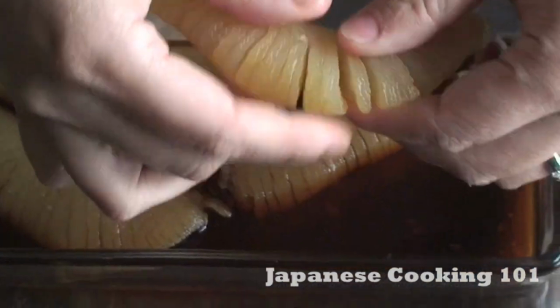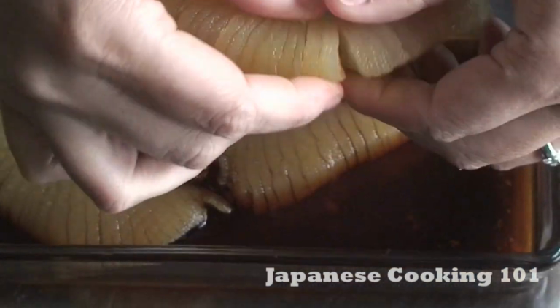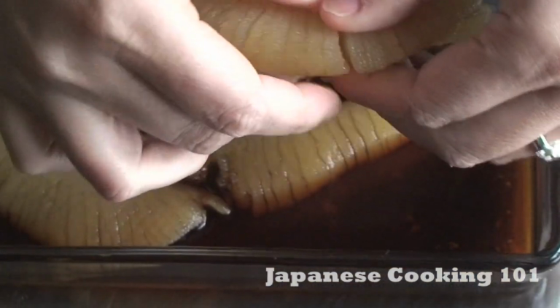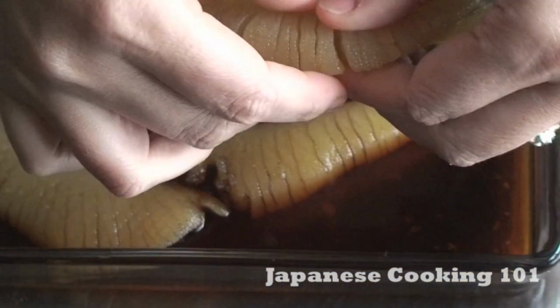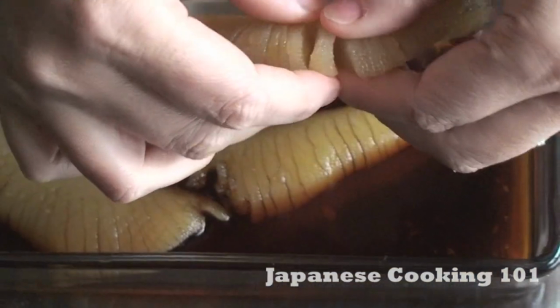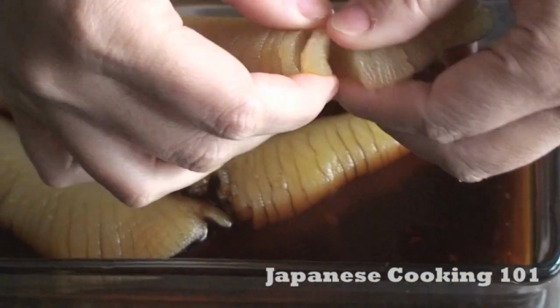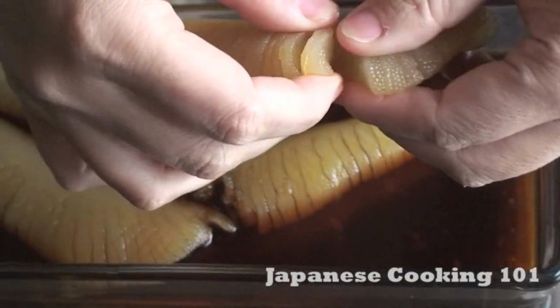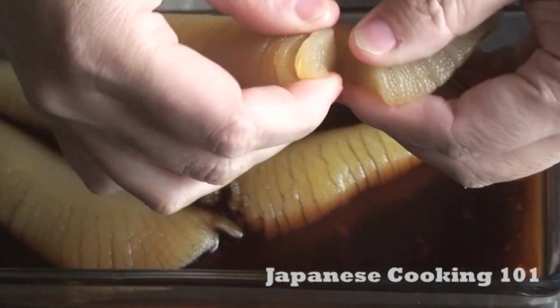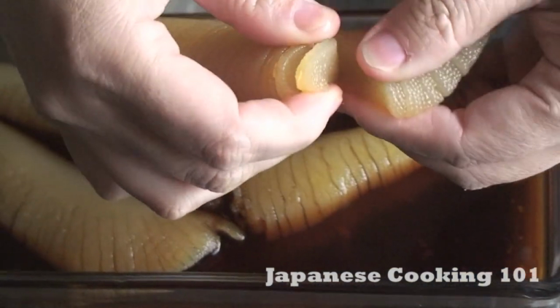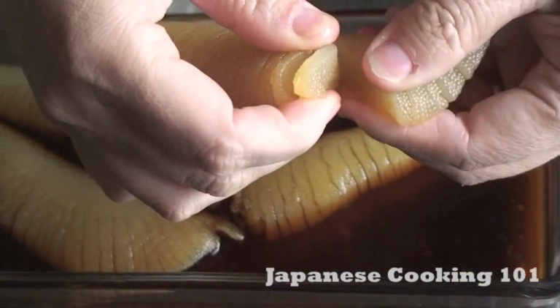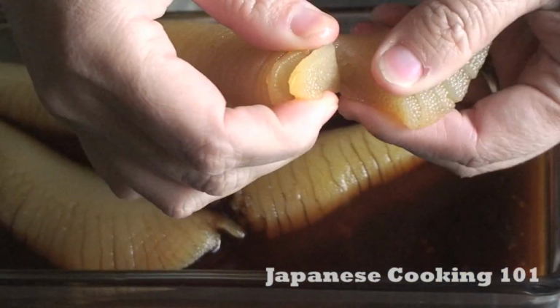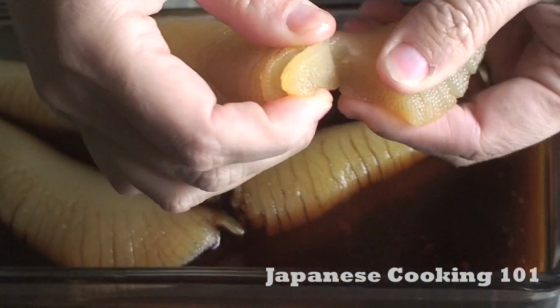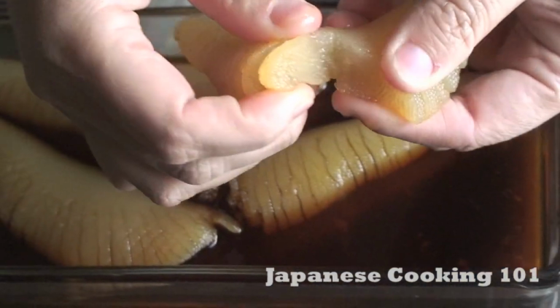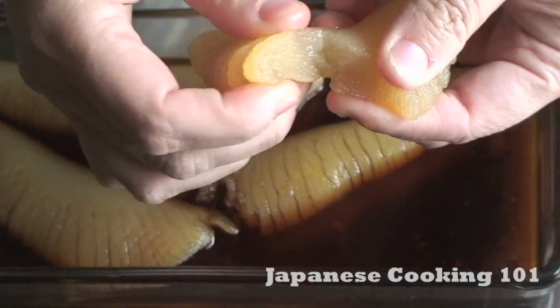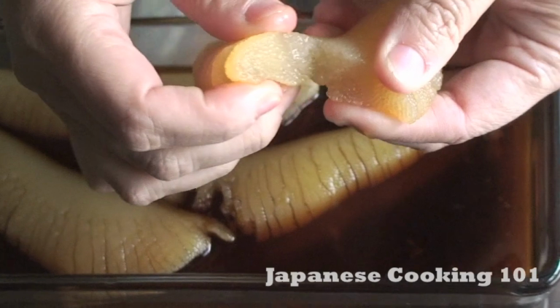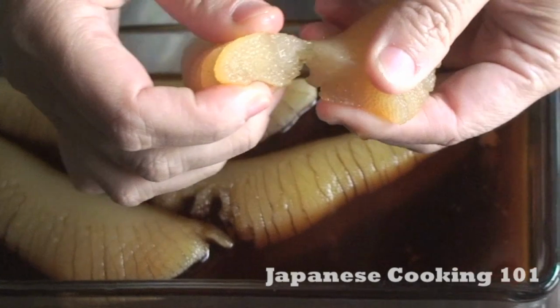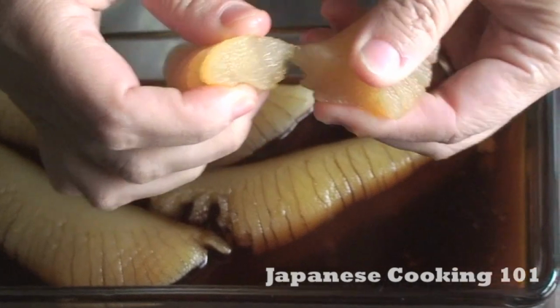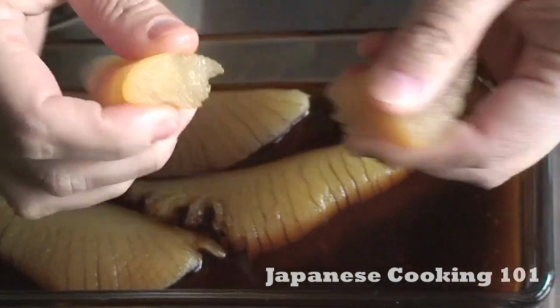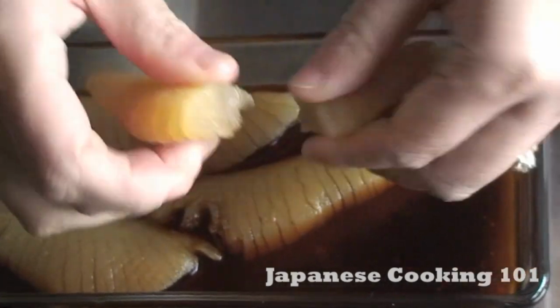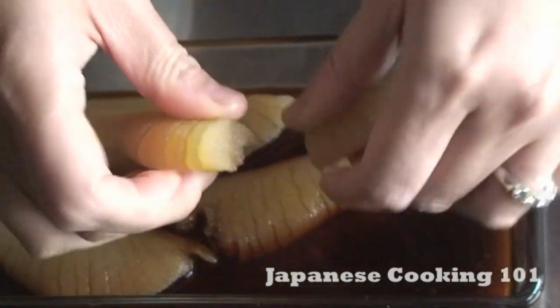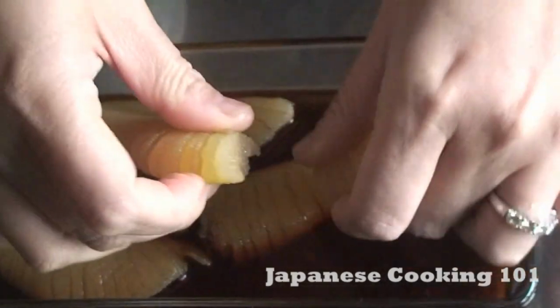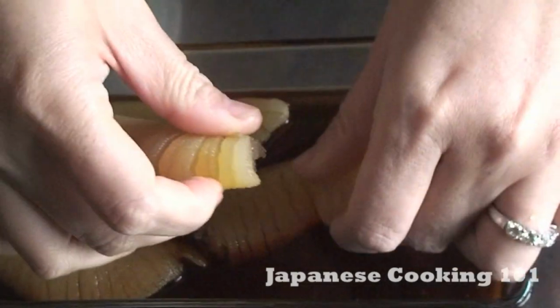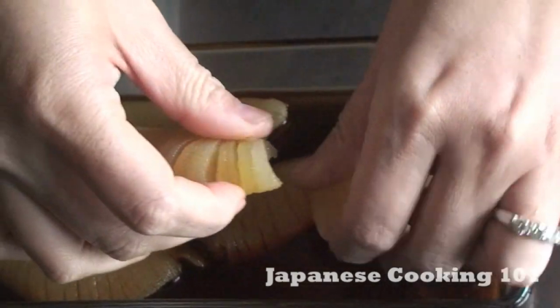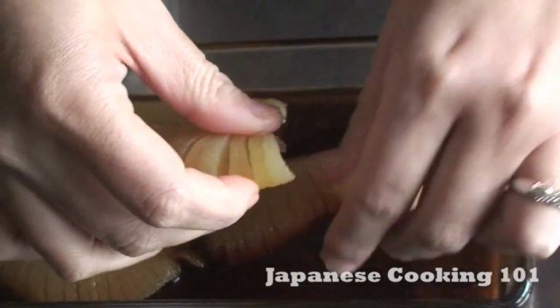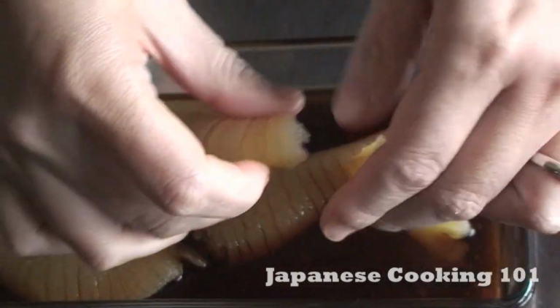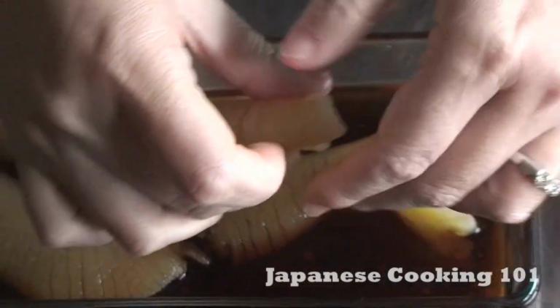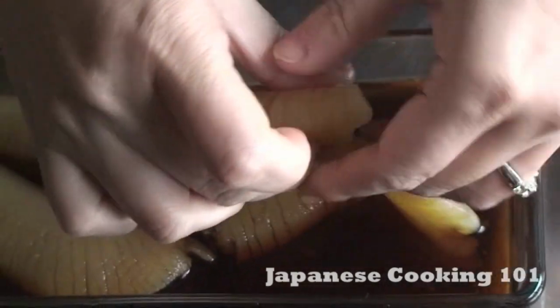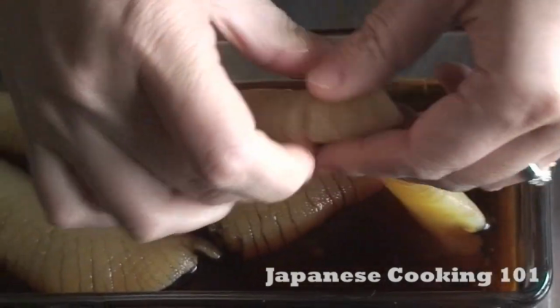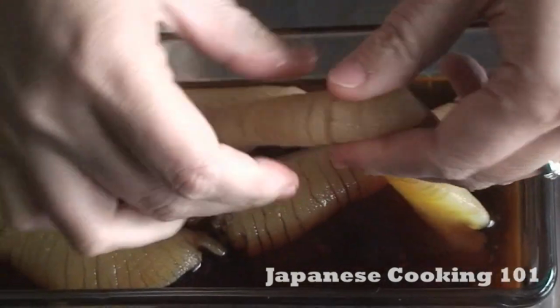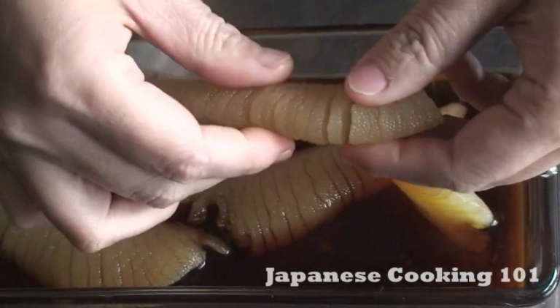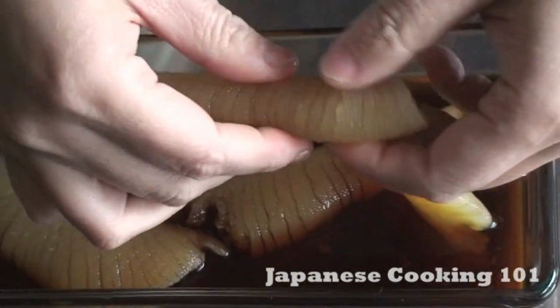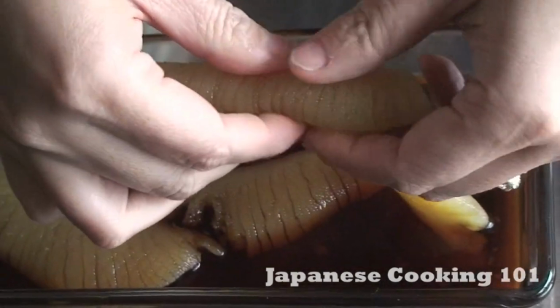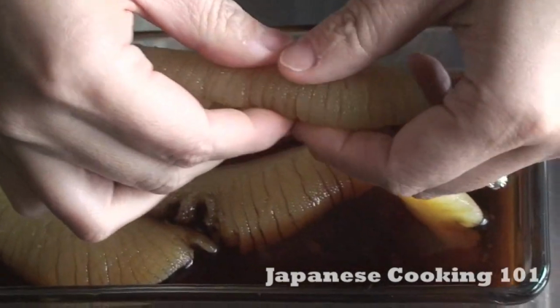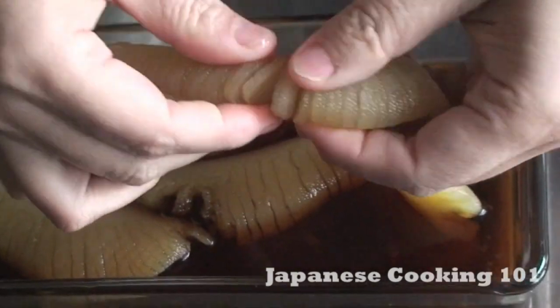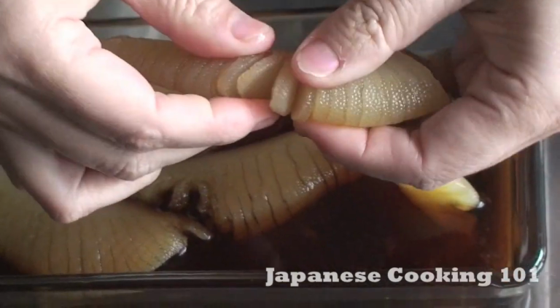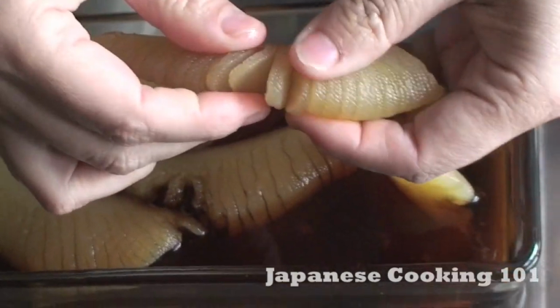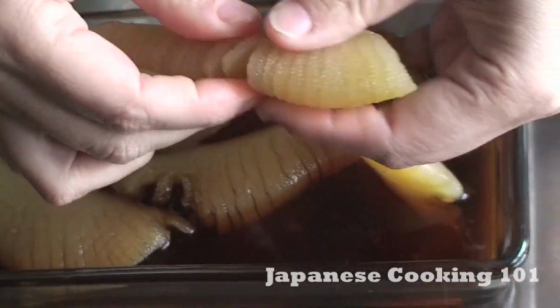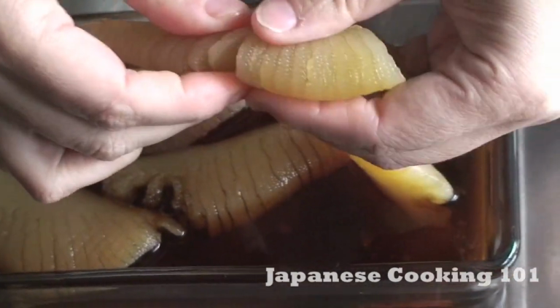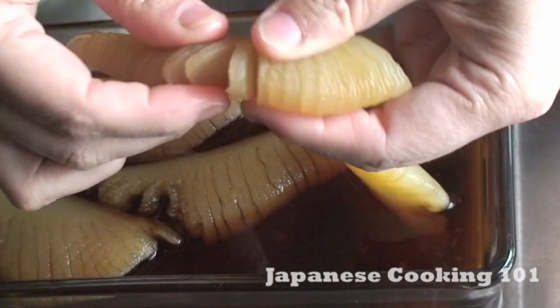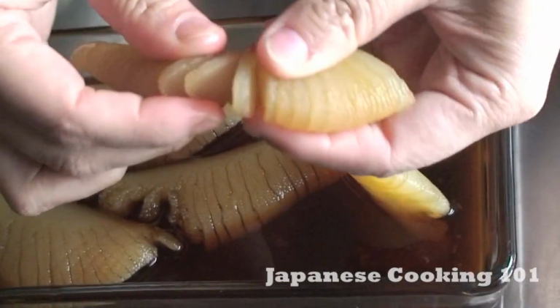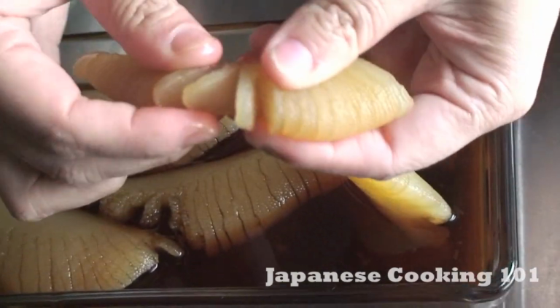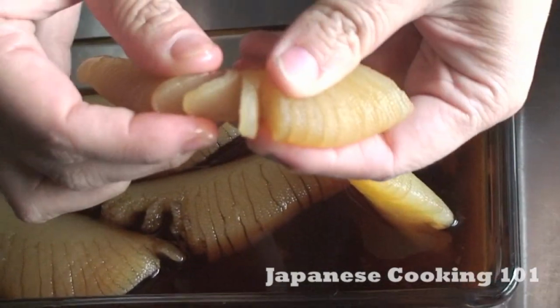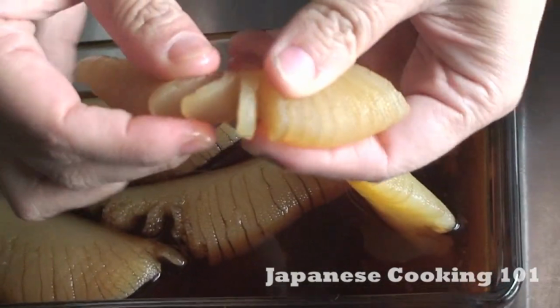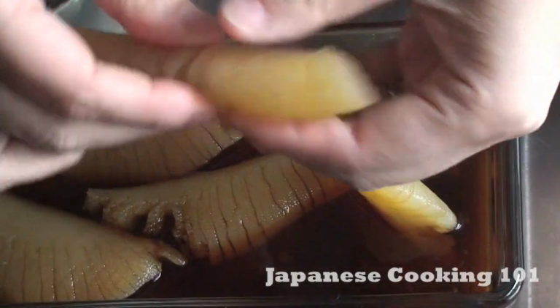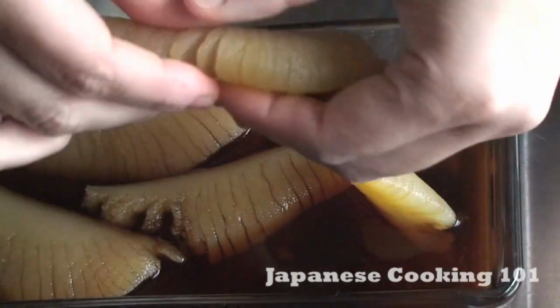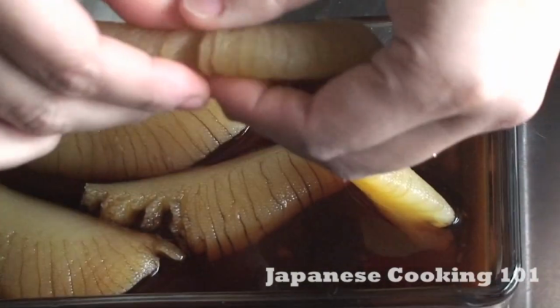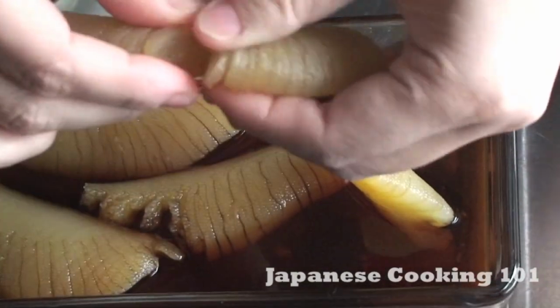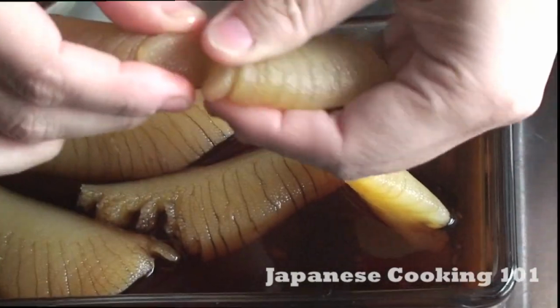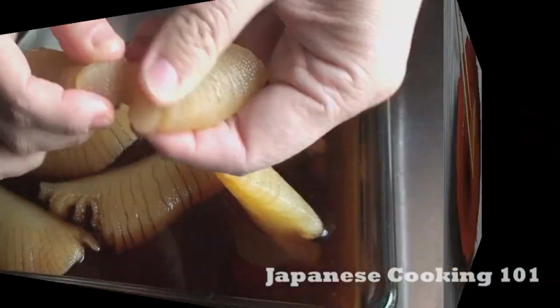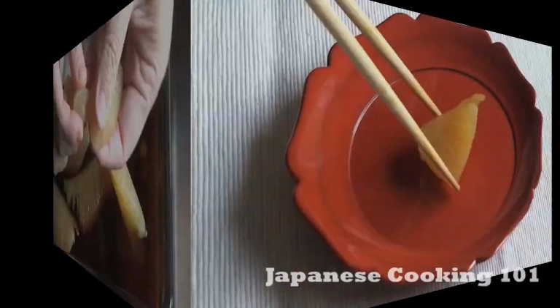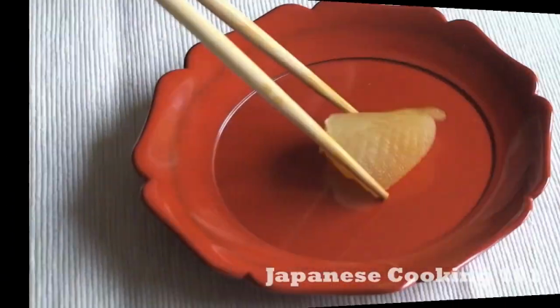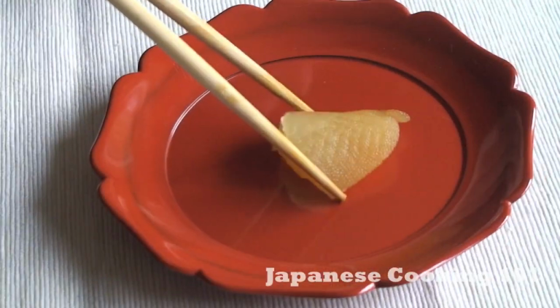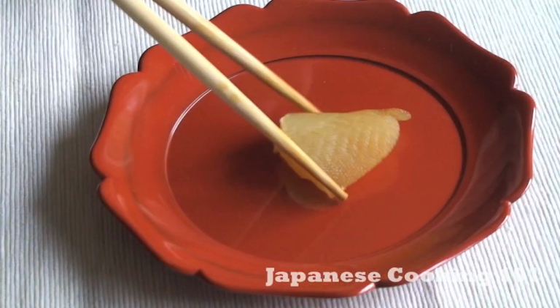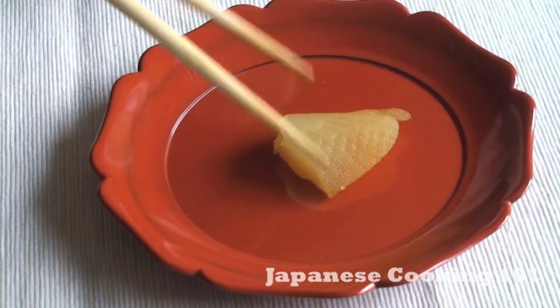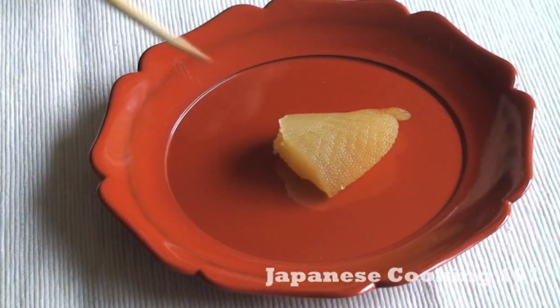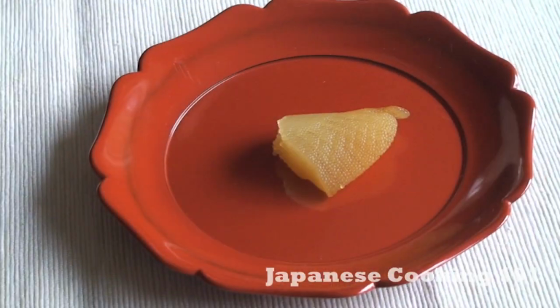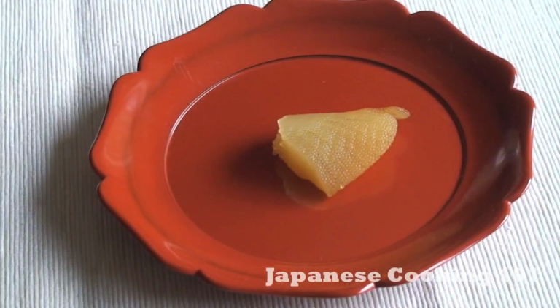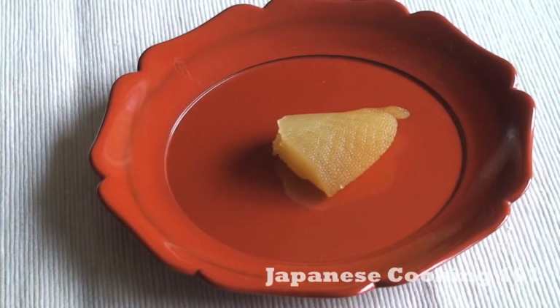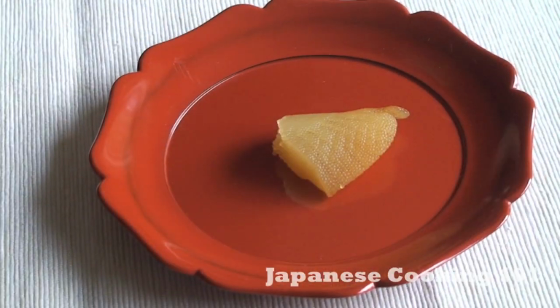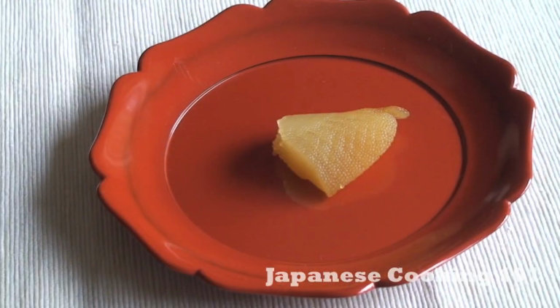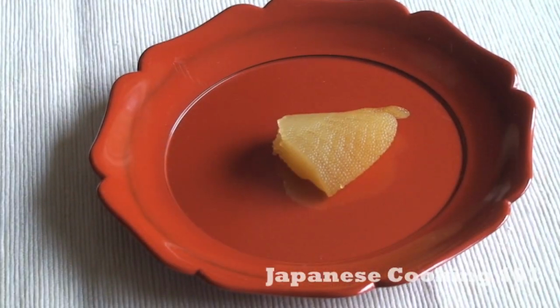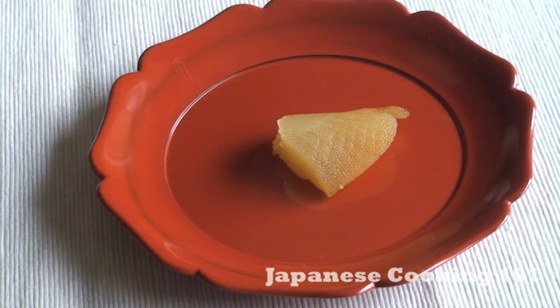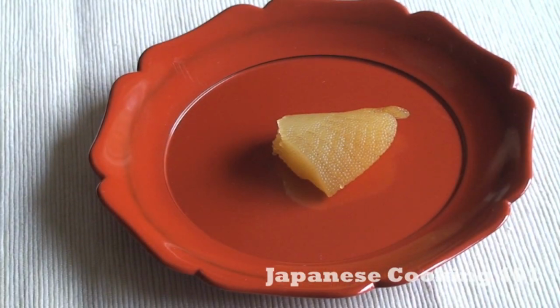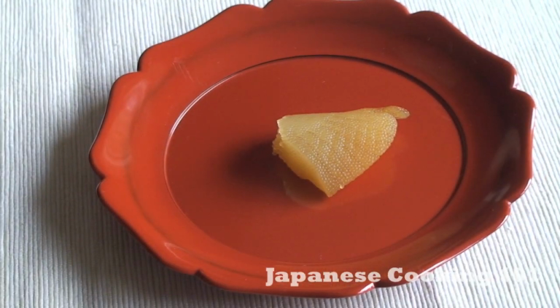Tear it to bite-sized pieces and serve with katsuobushi on top.